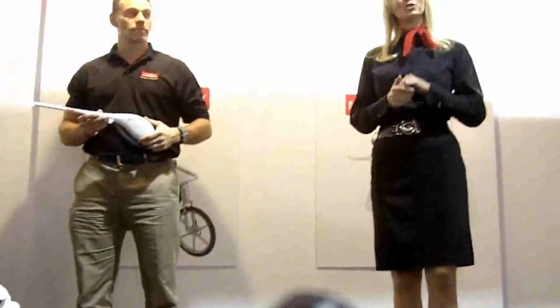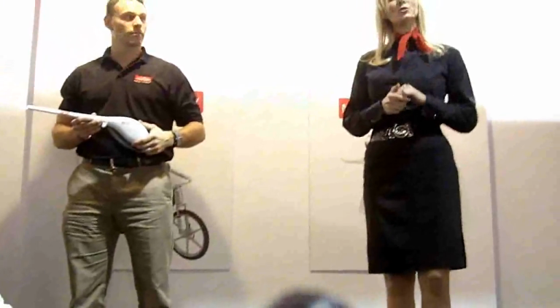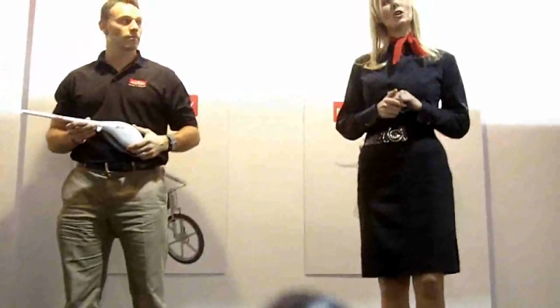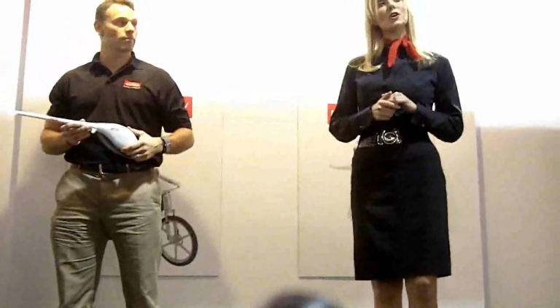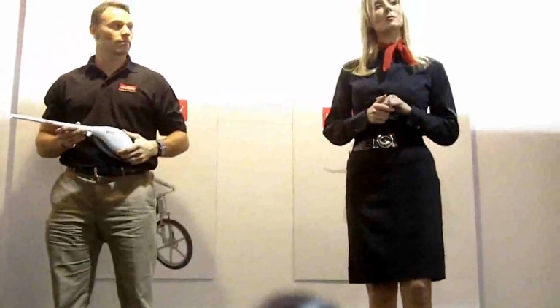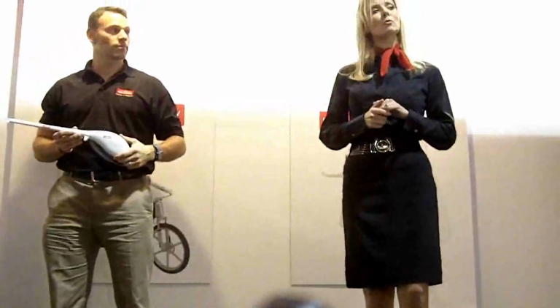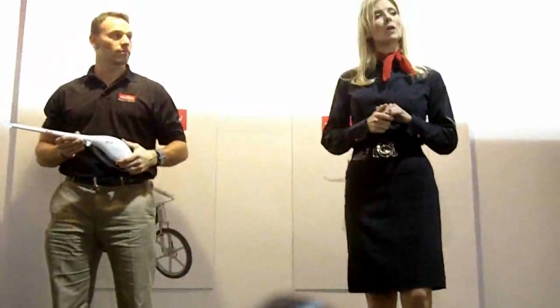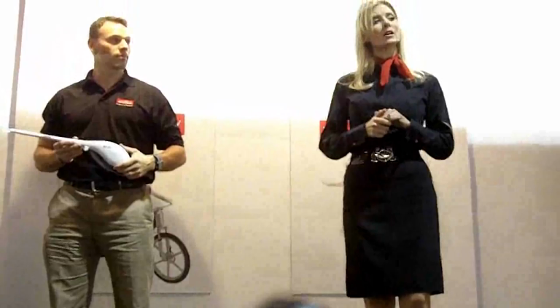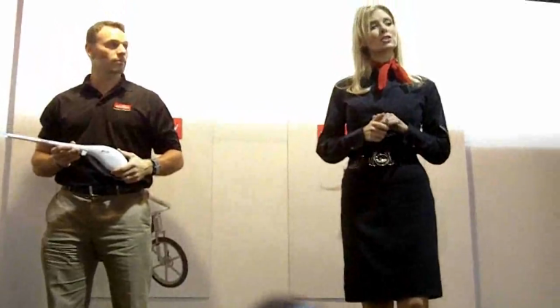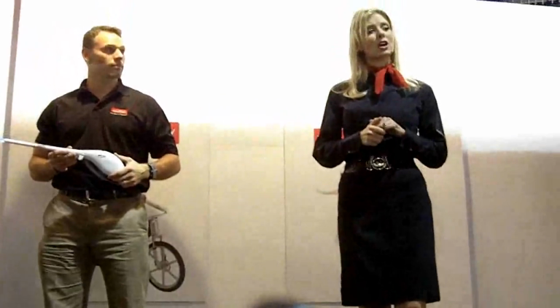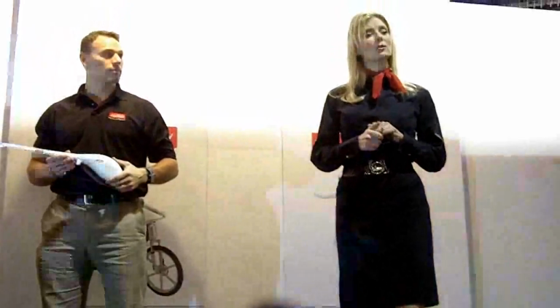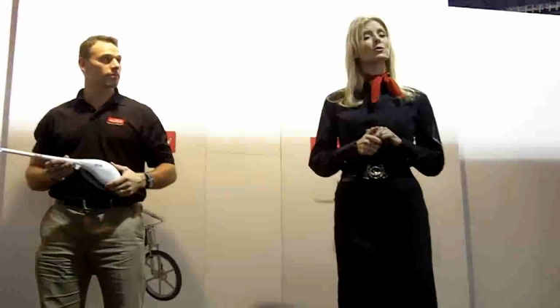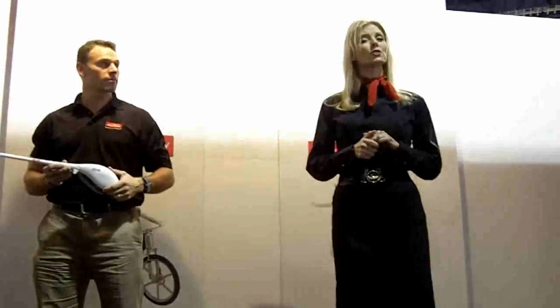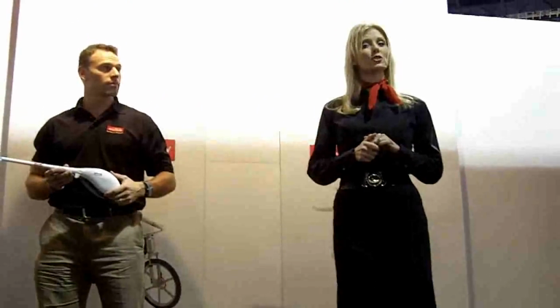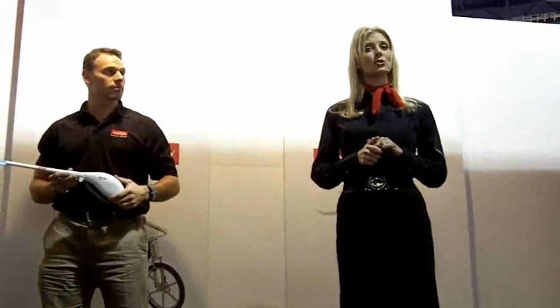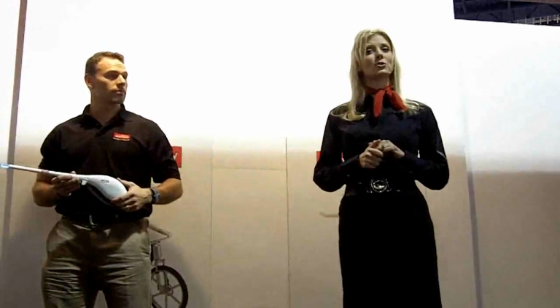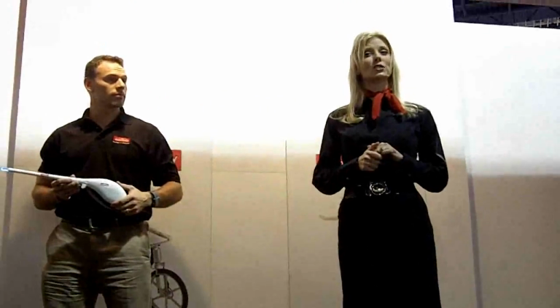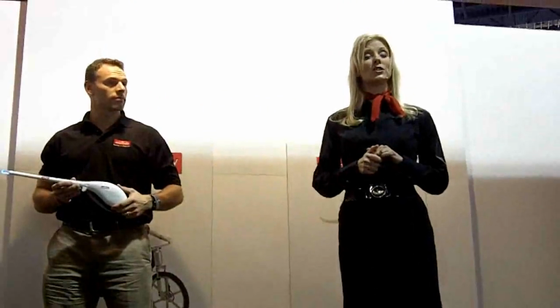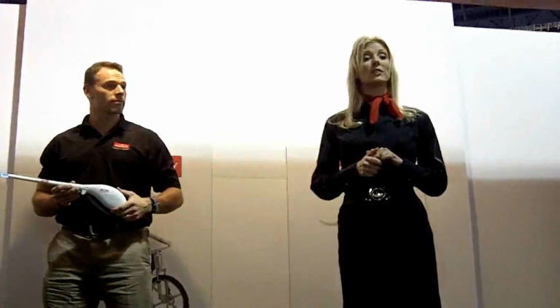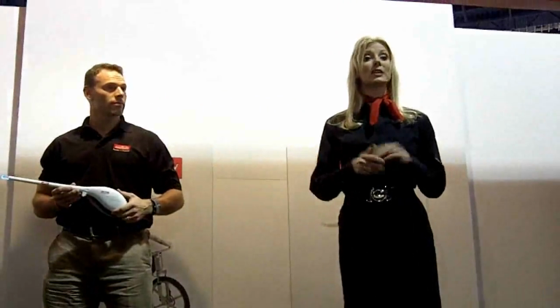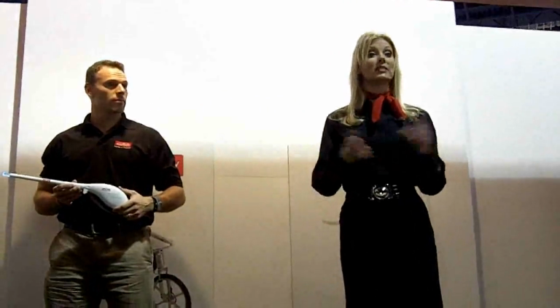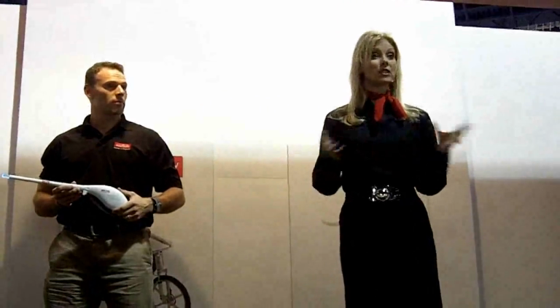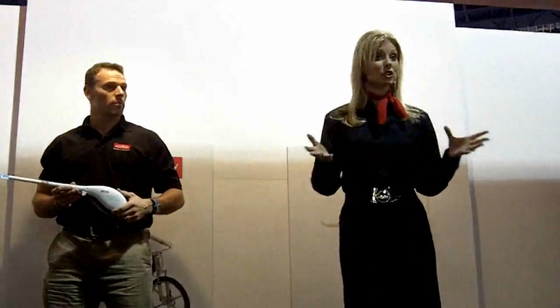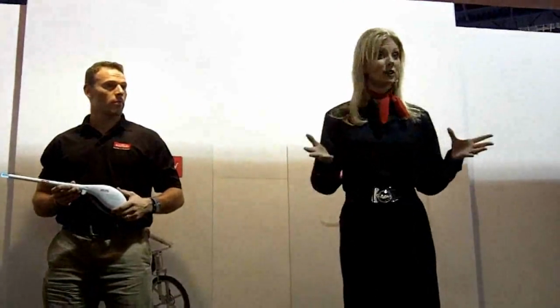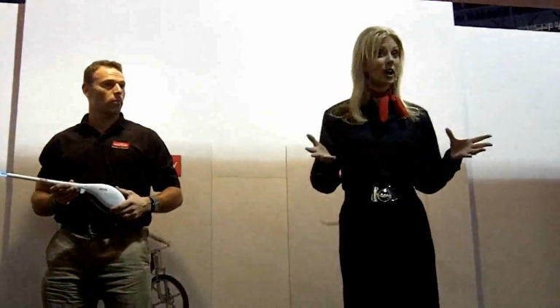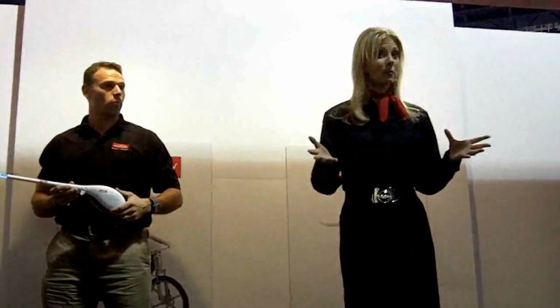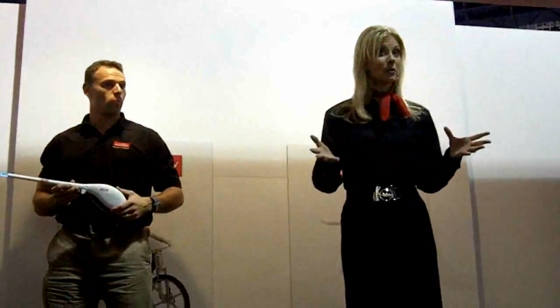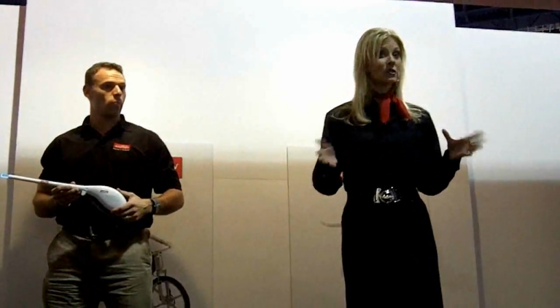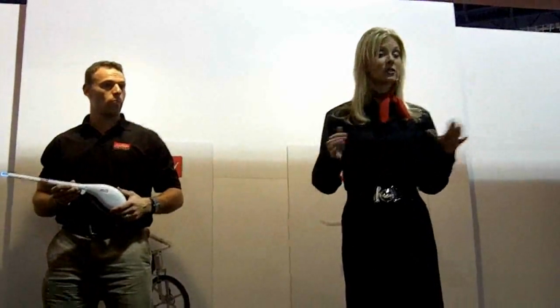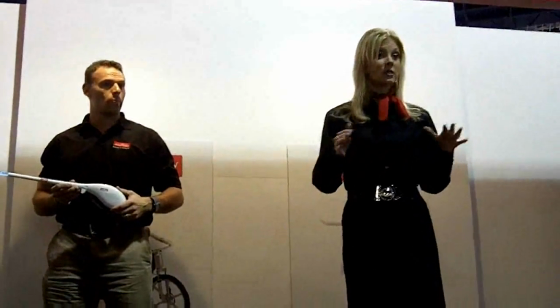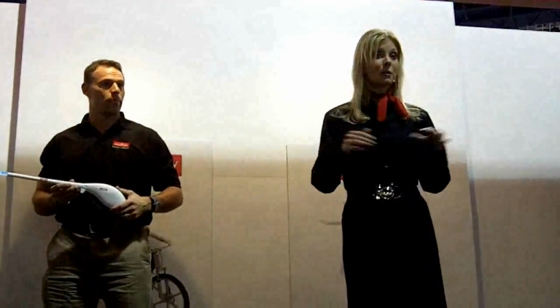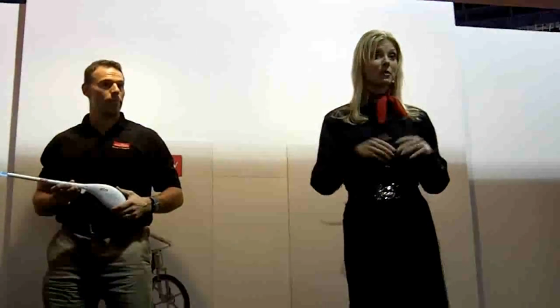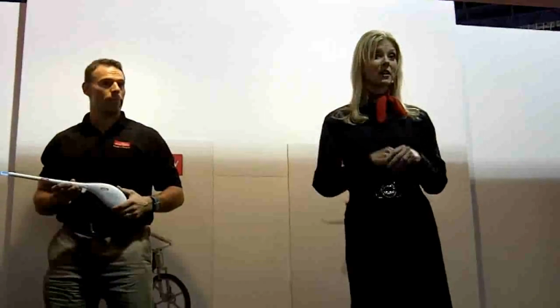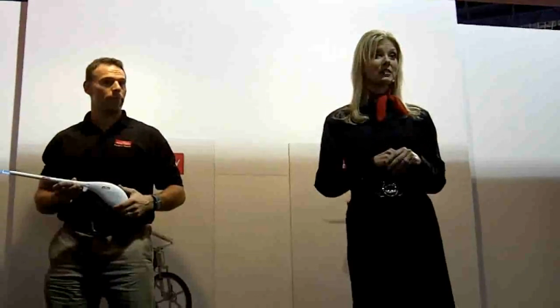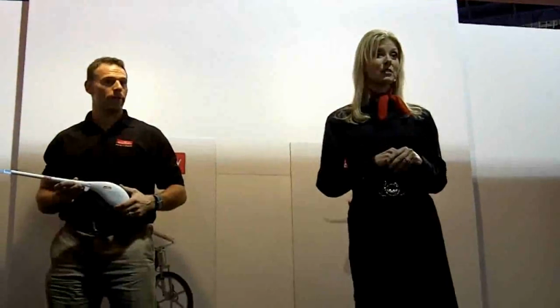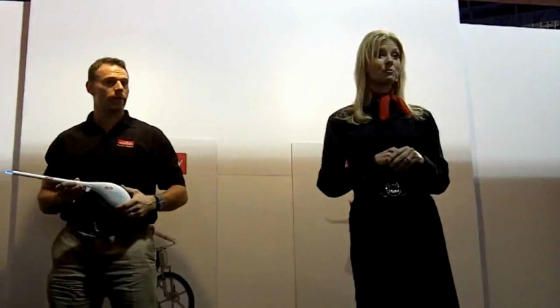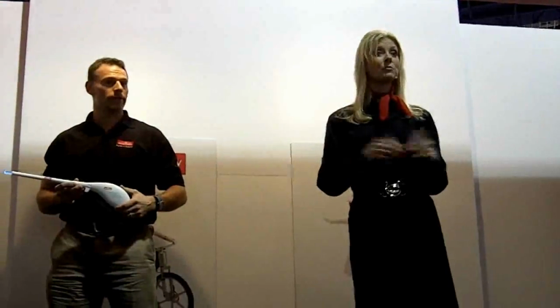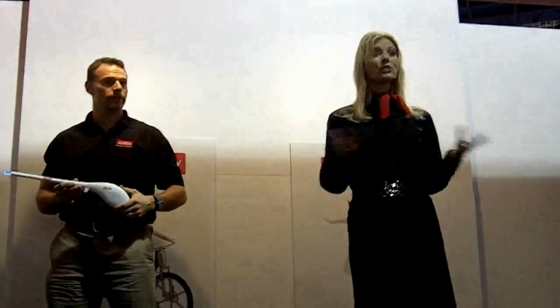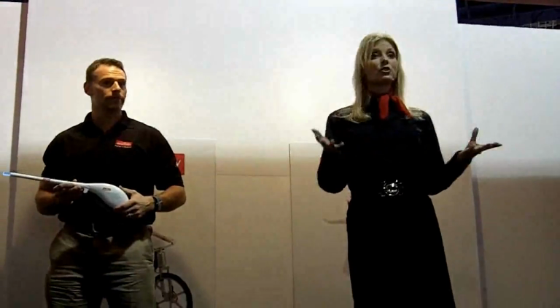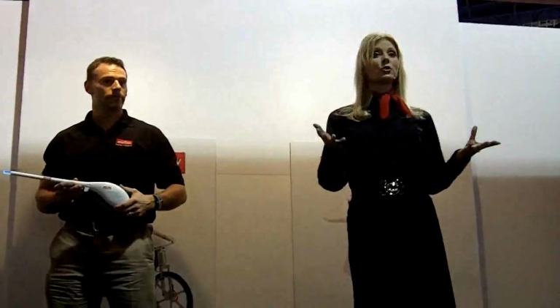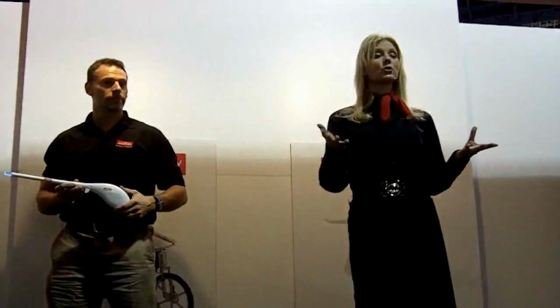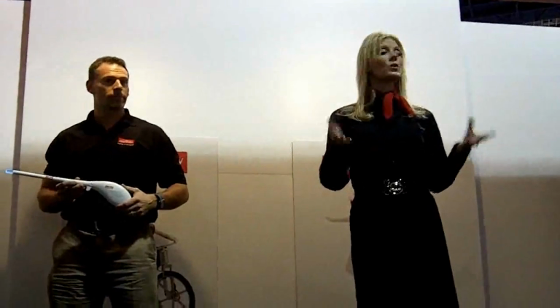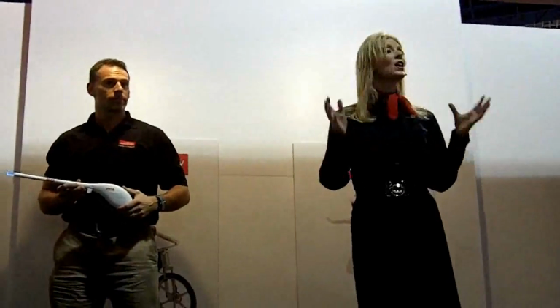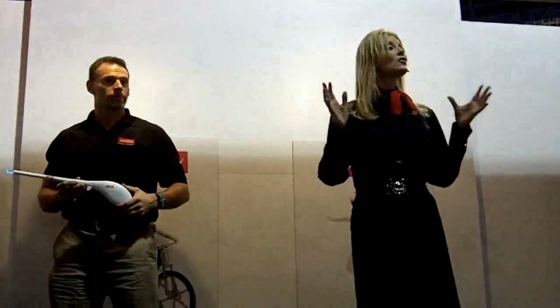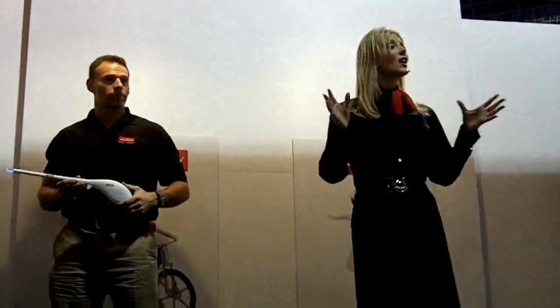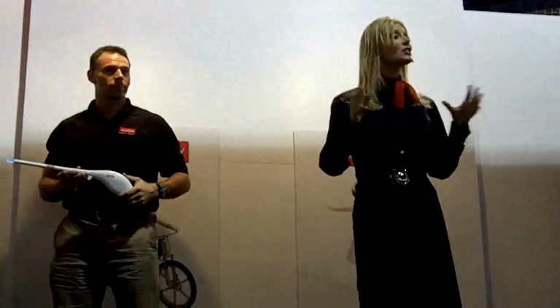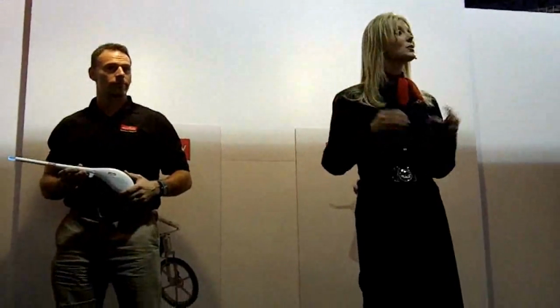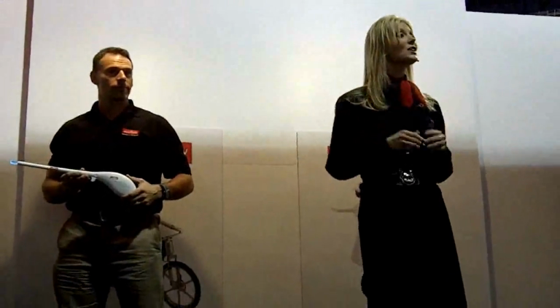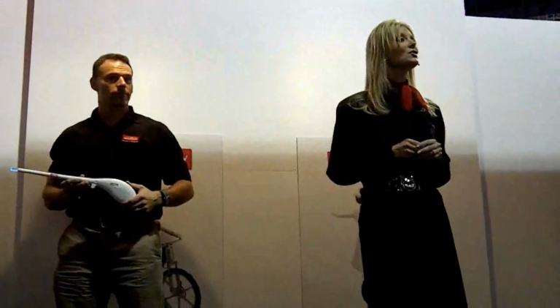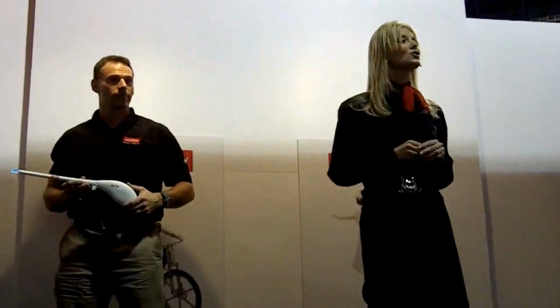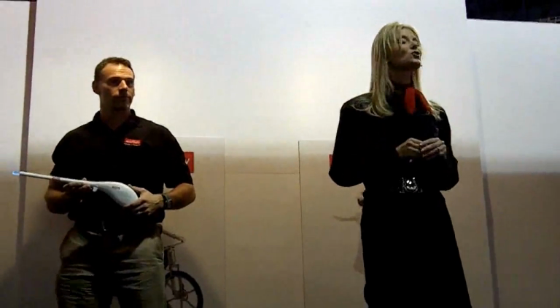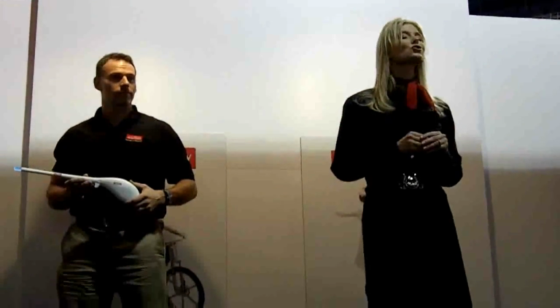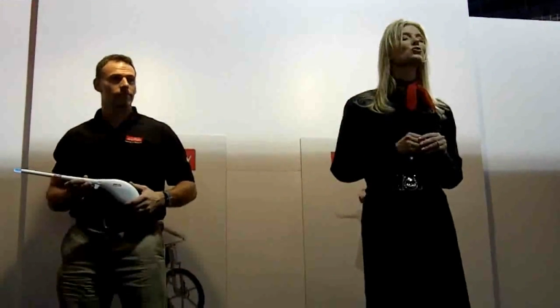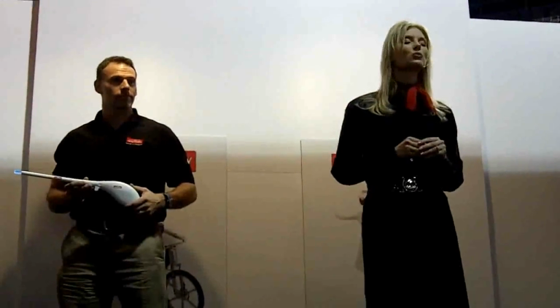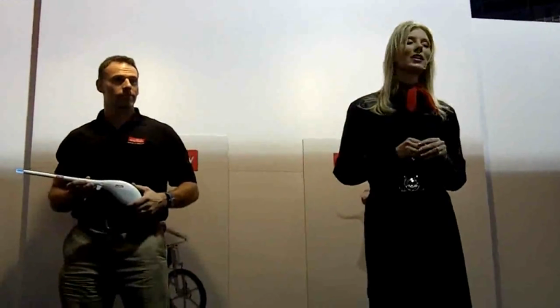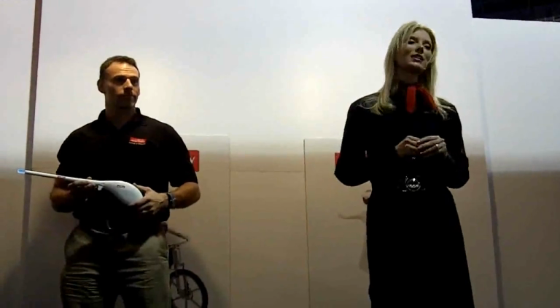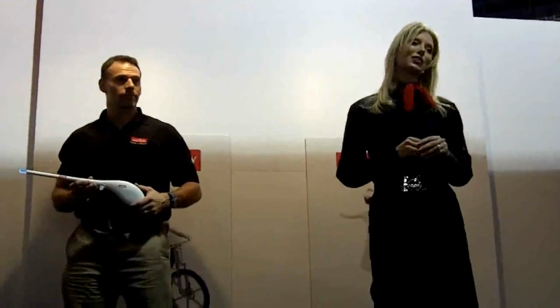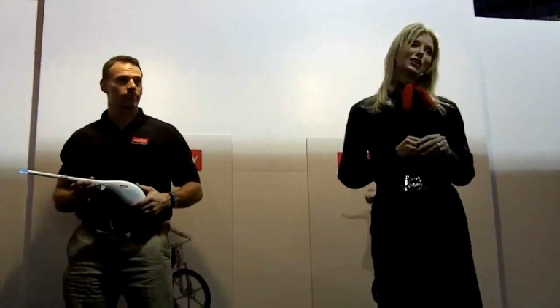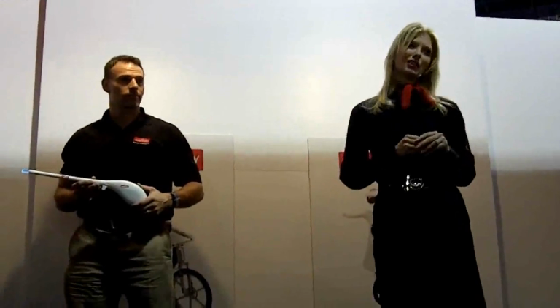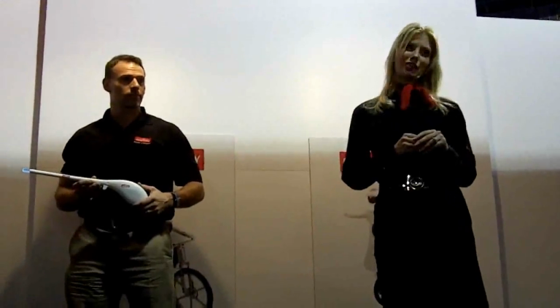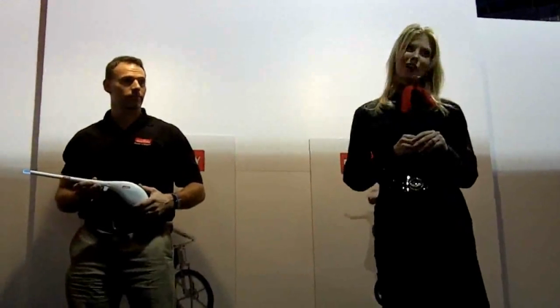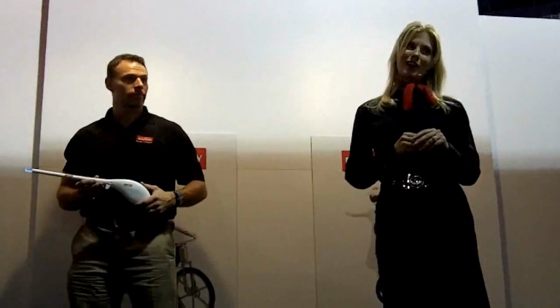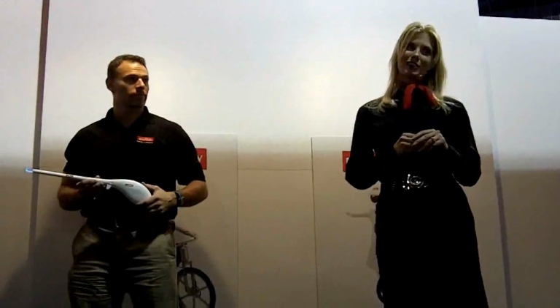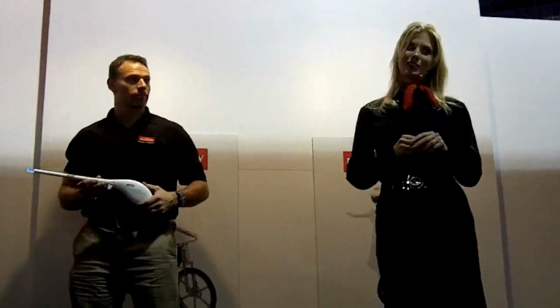Did you know that Murata Gyros are used in things like digital cameras to stabilize them? That's what gives you those great-looking shots.